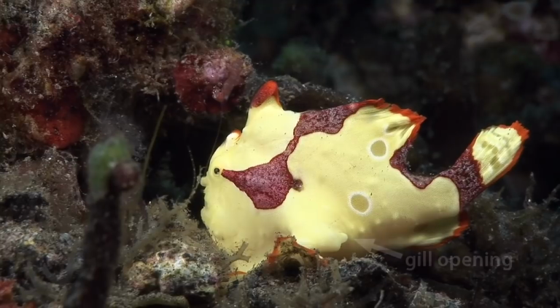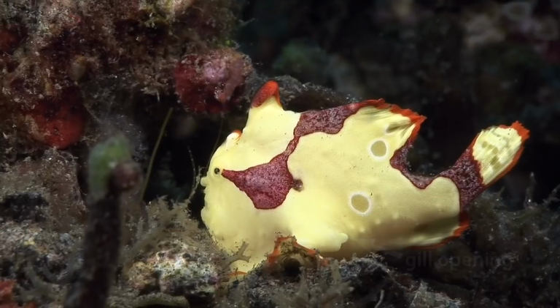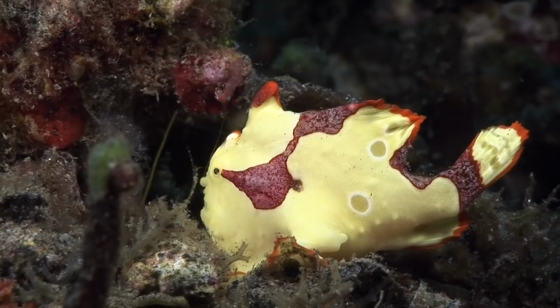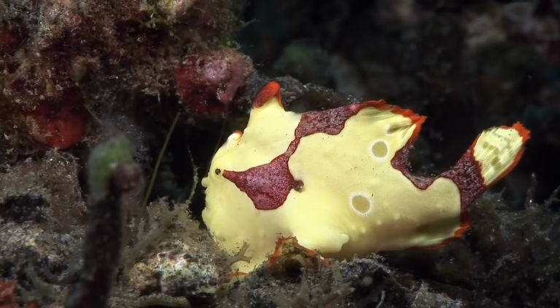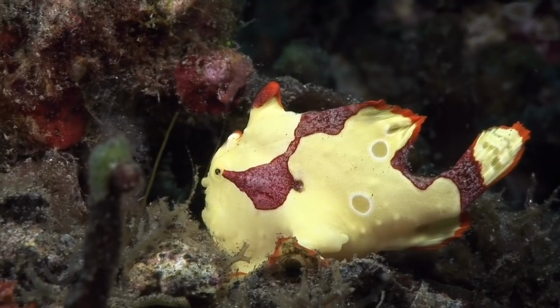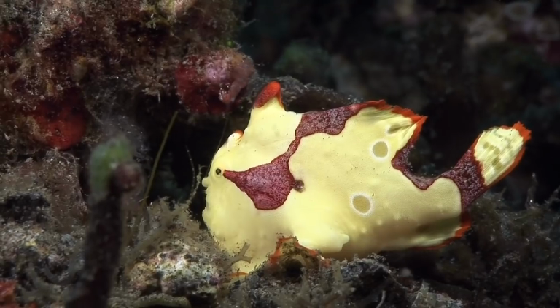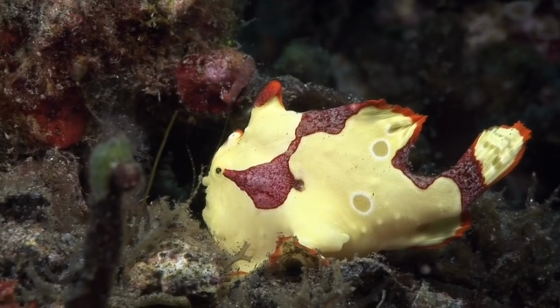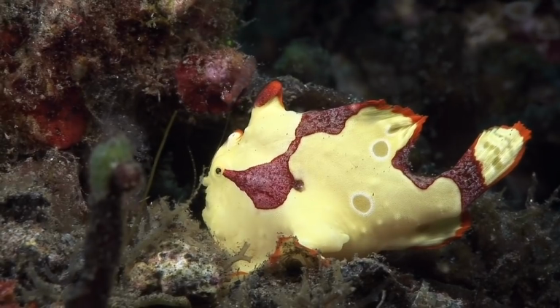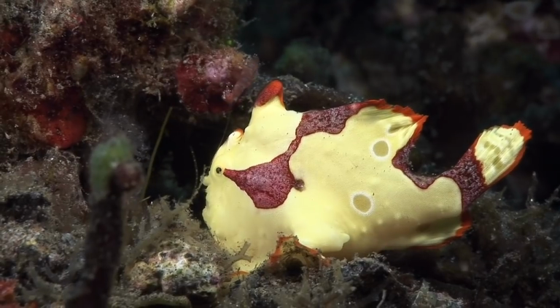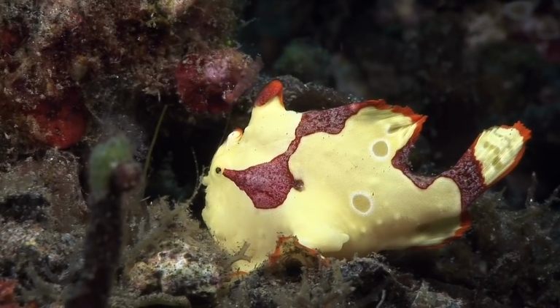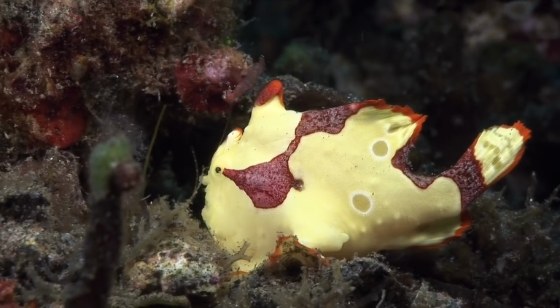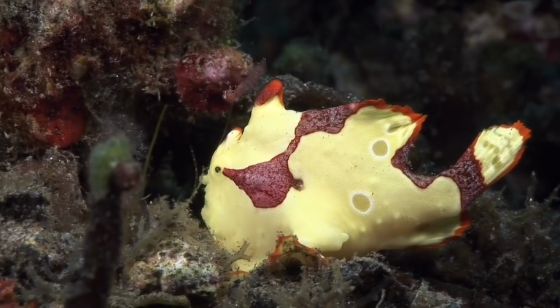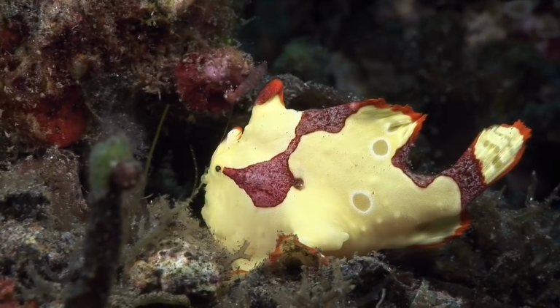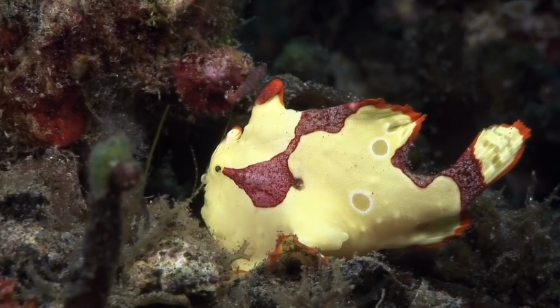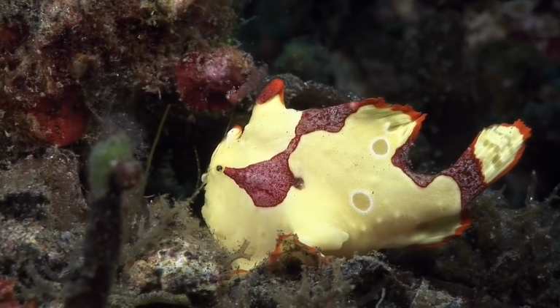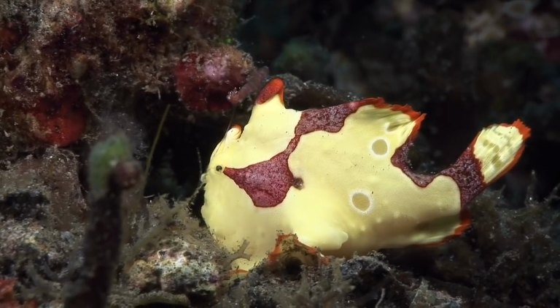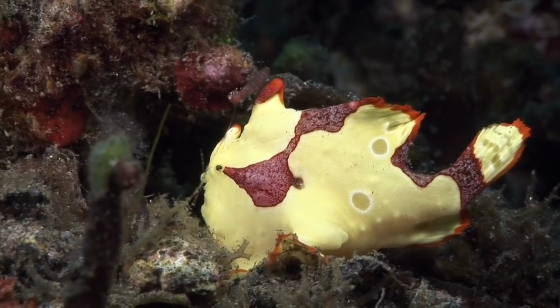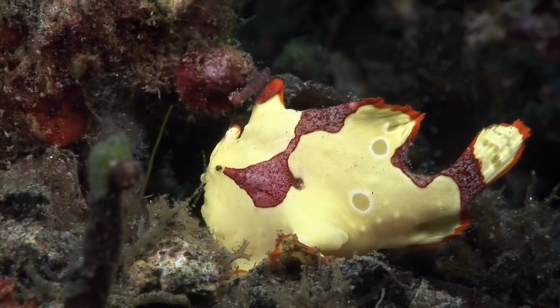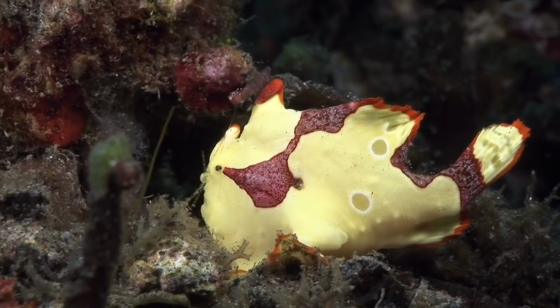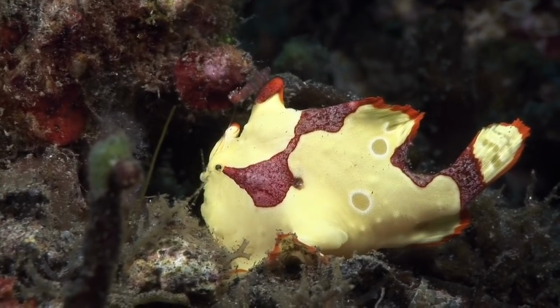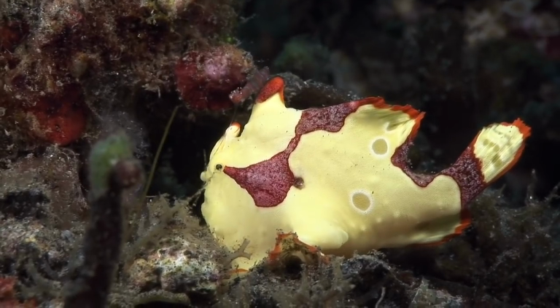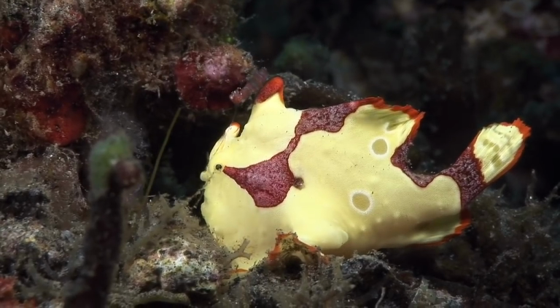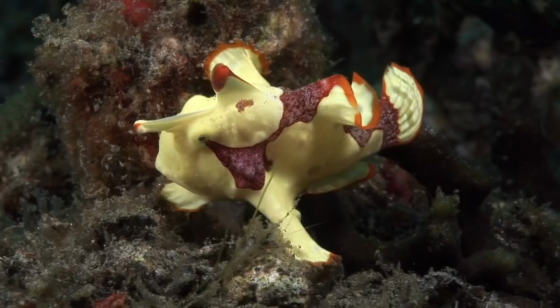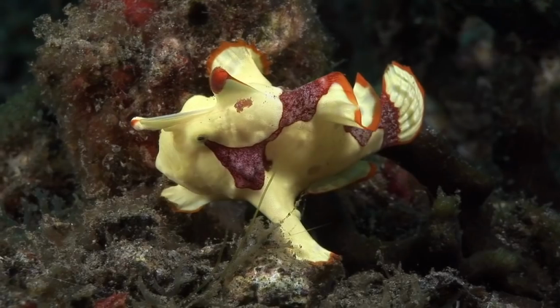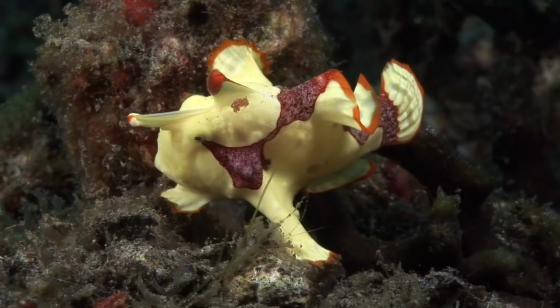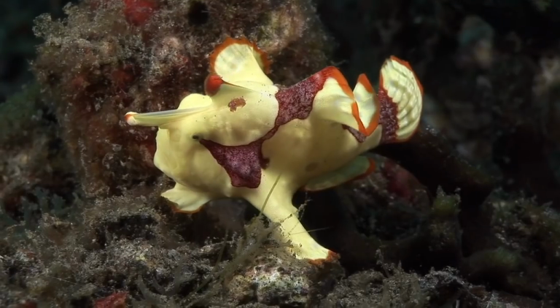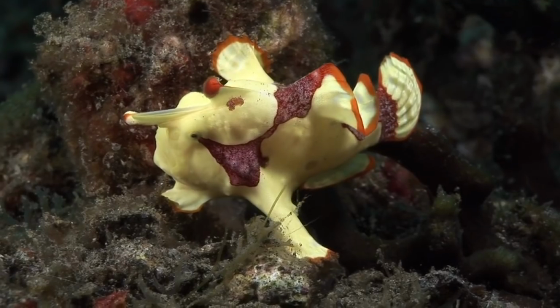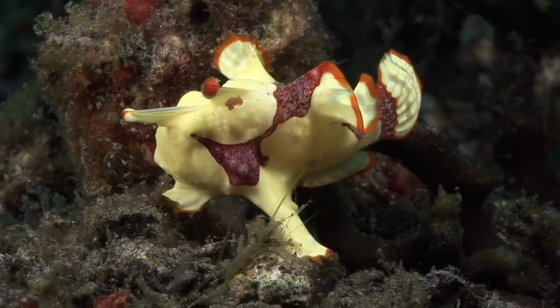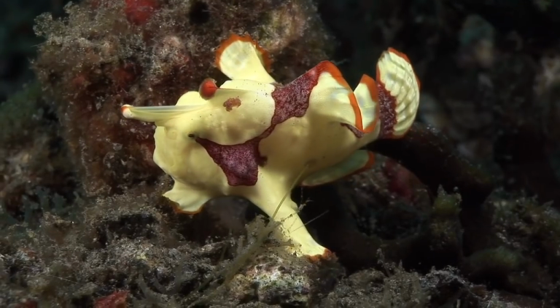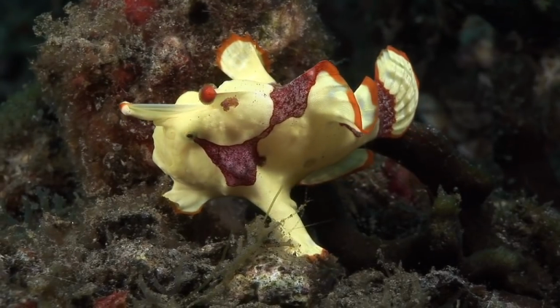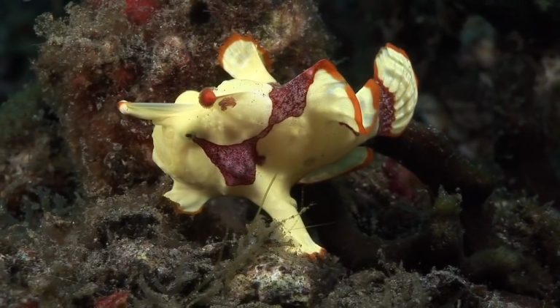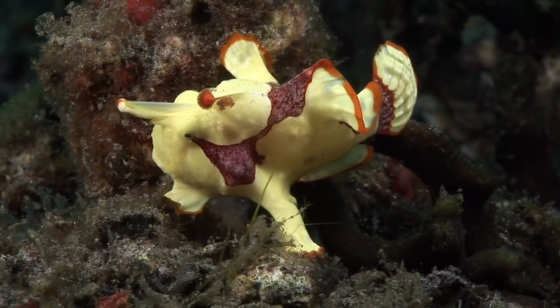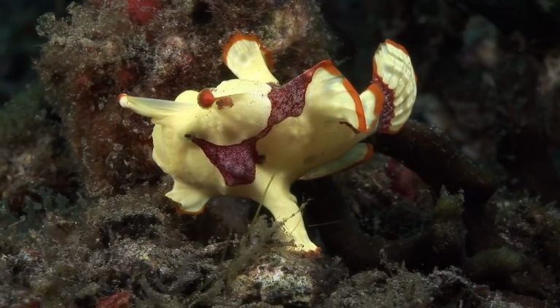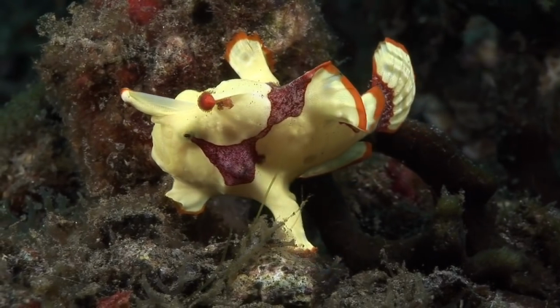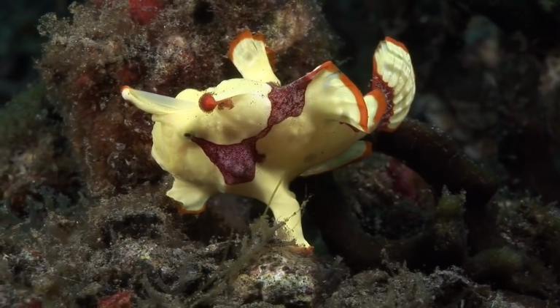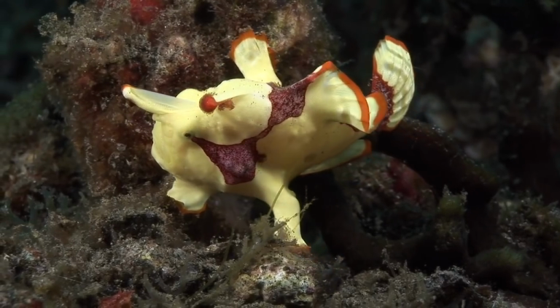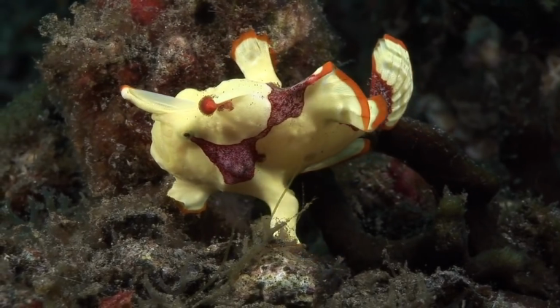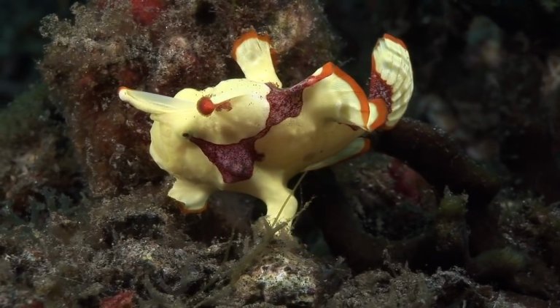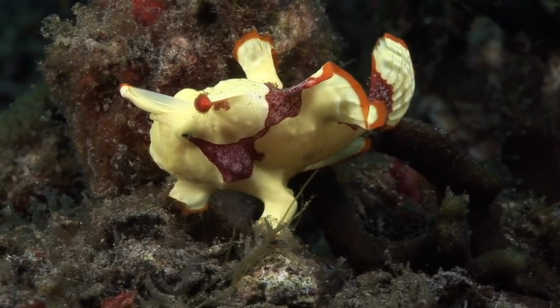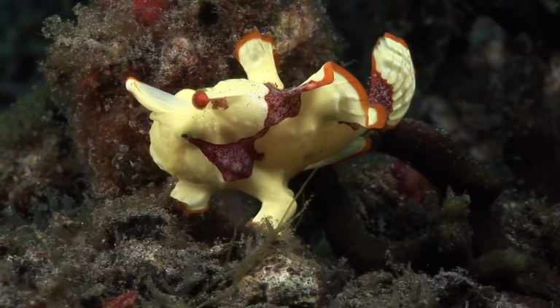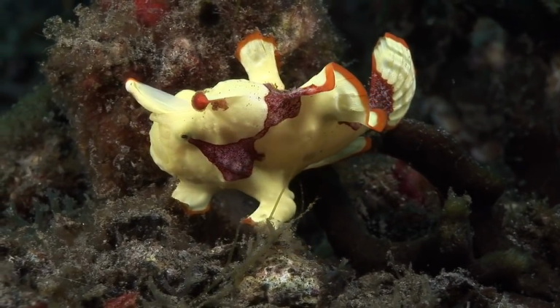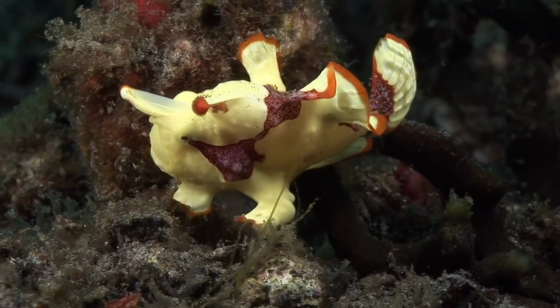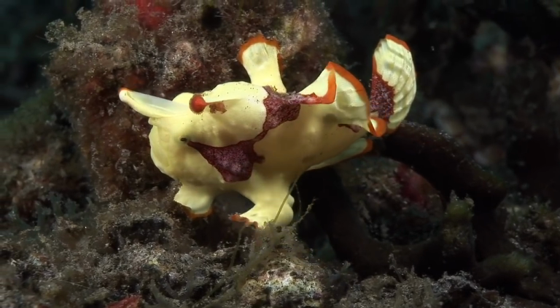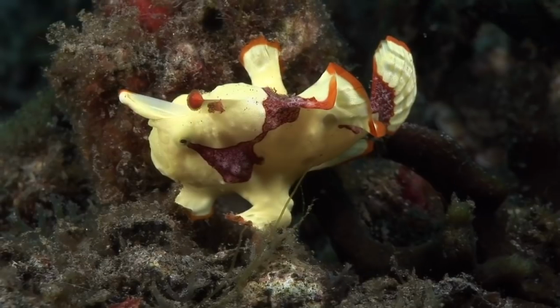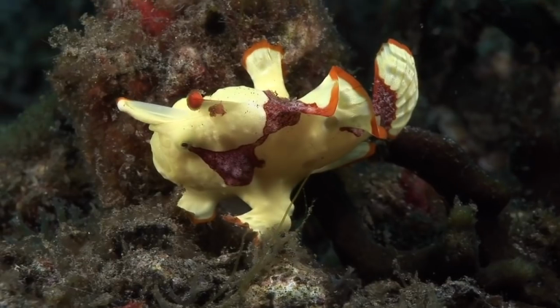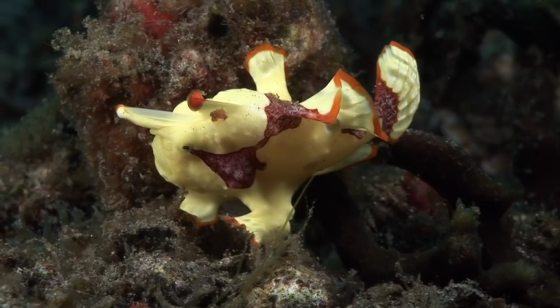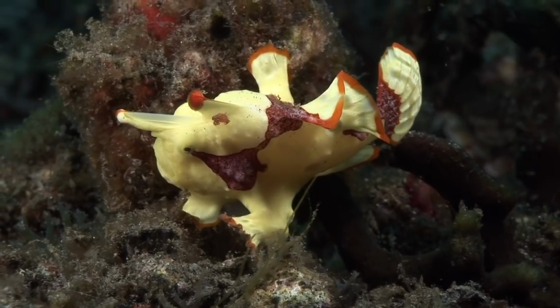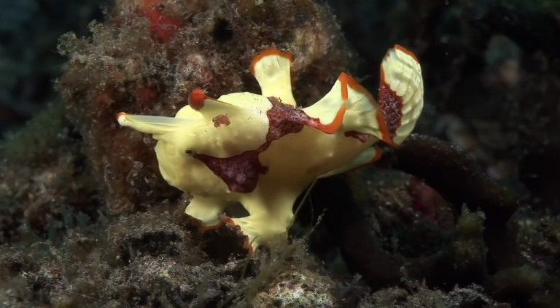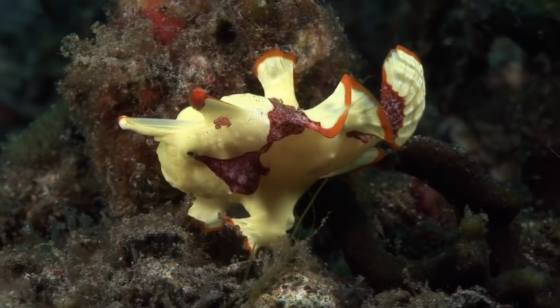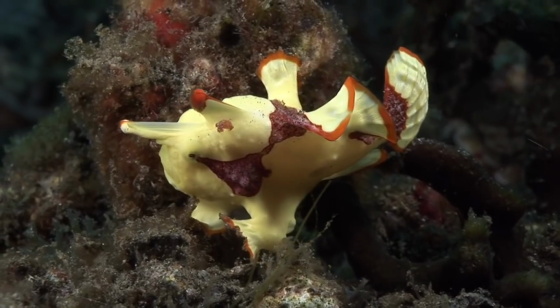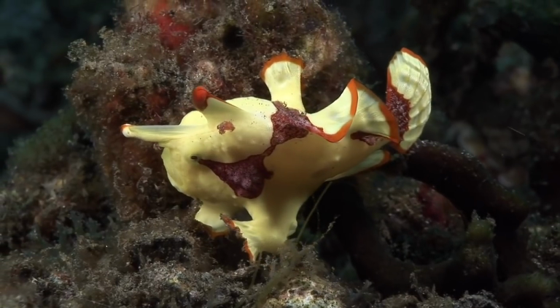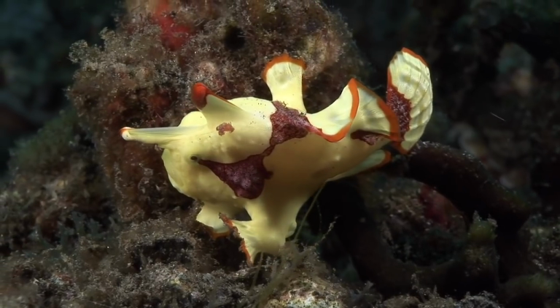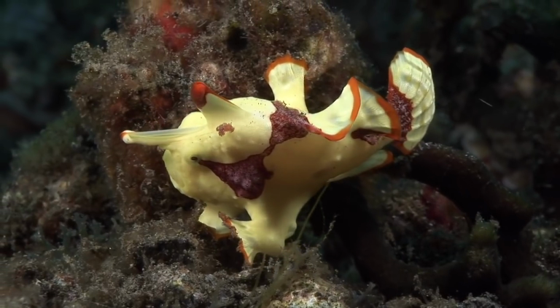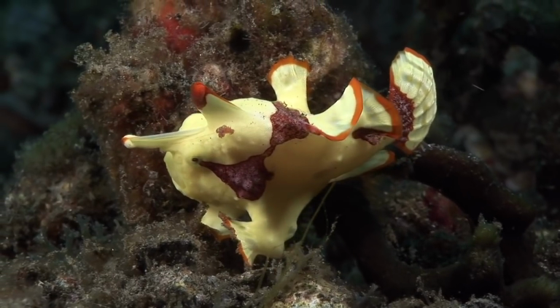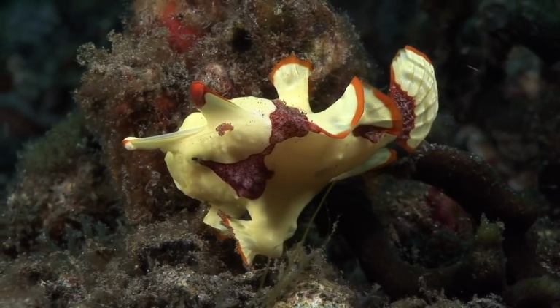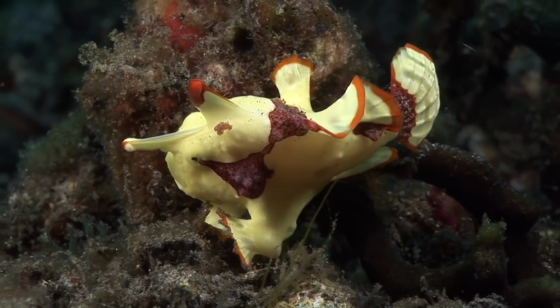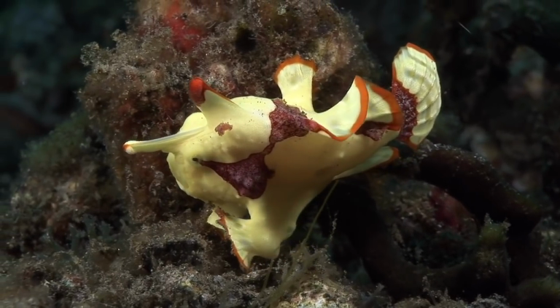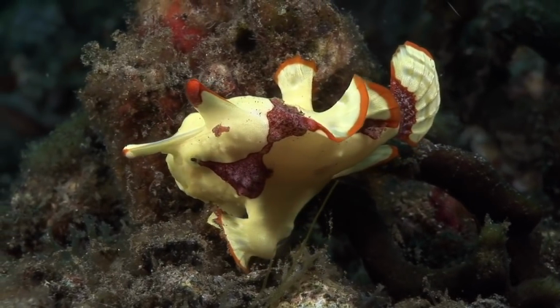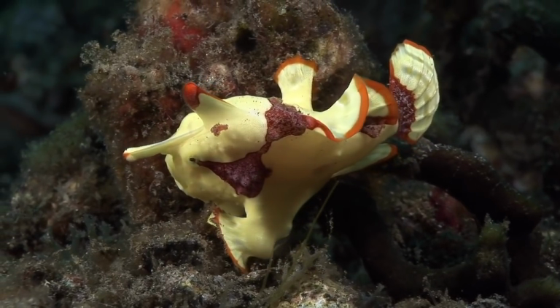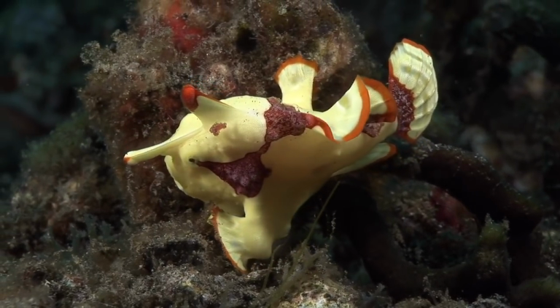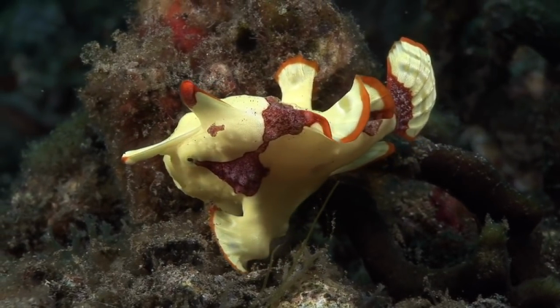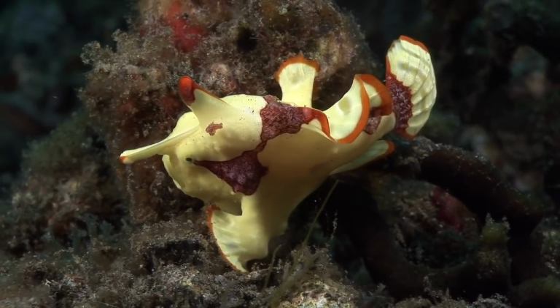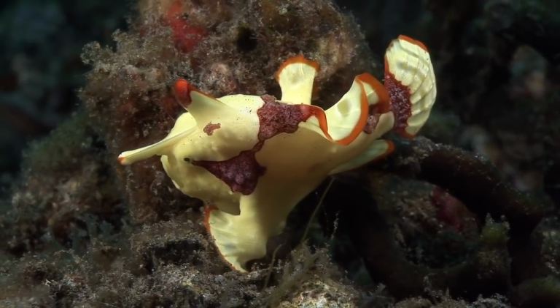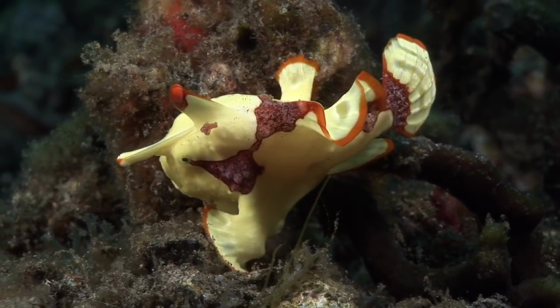Rather than blending into the surroundings, this warty frogfish mimics toxic sea slugs to deter predators.